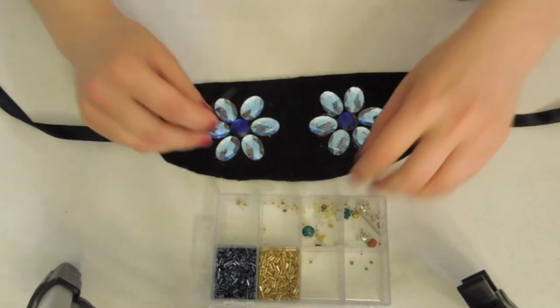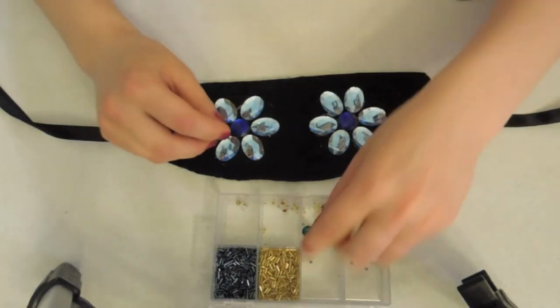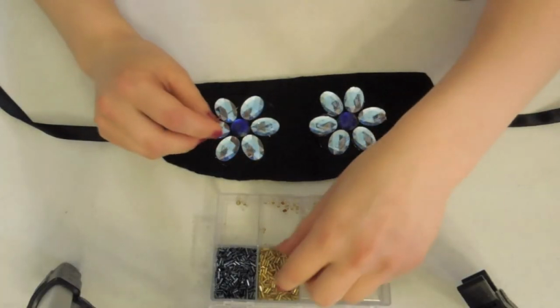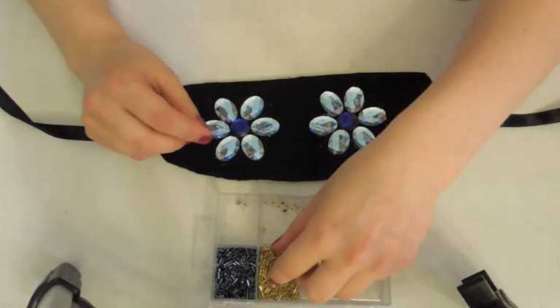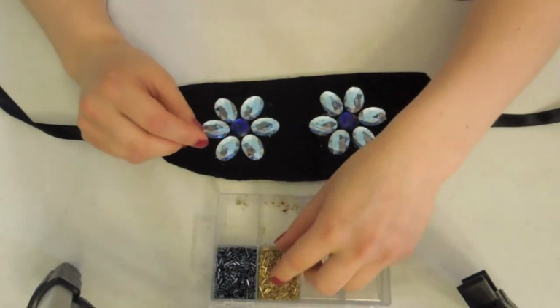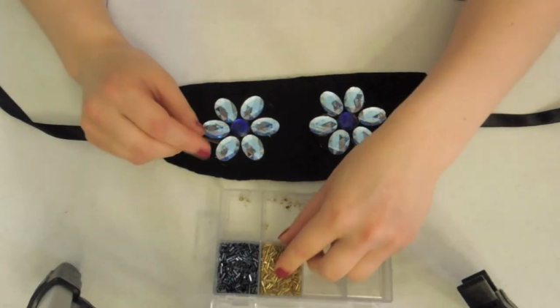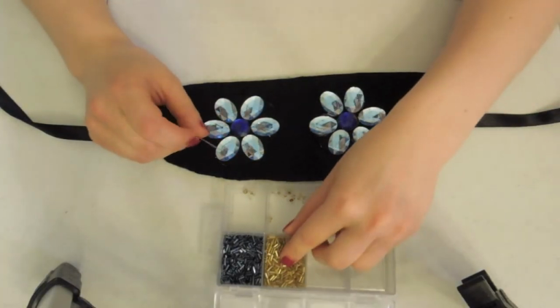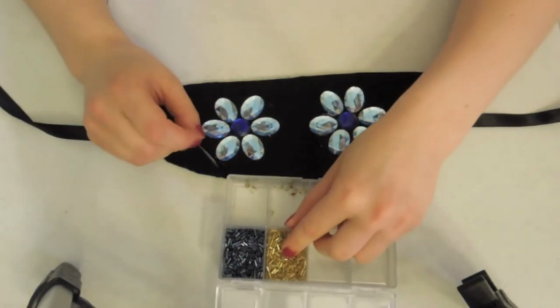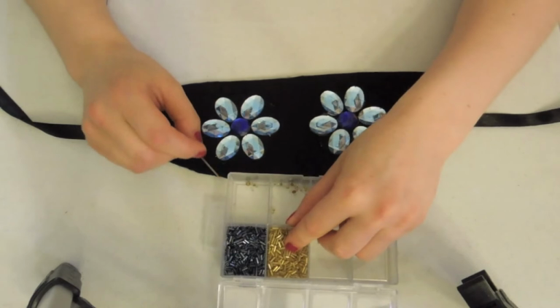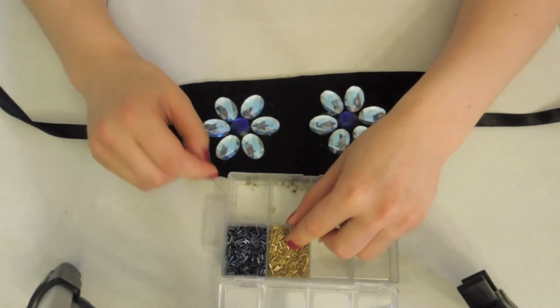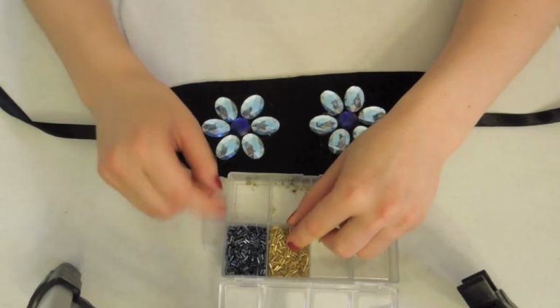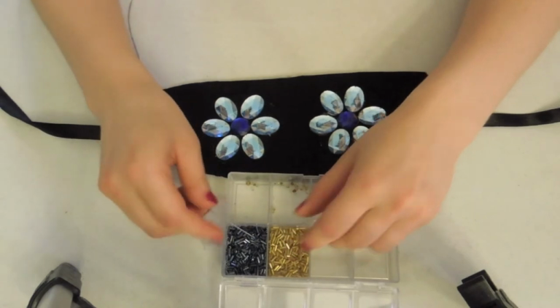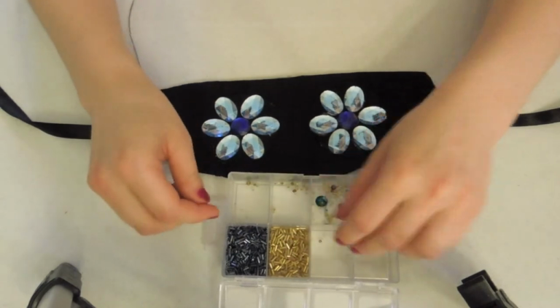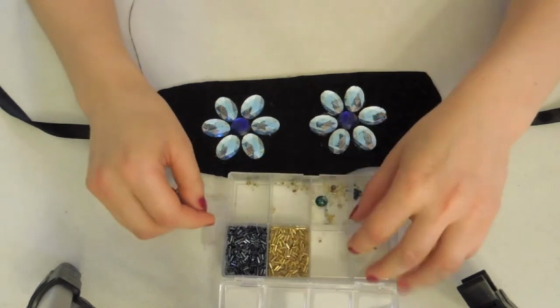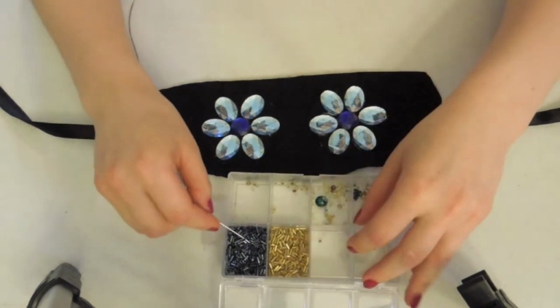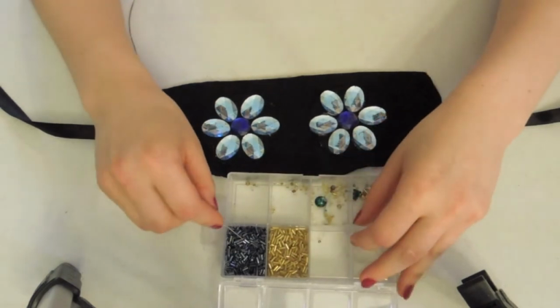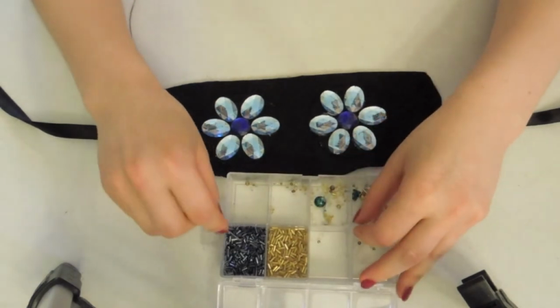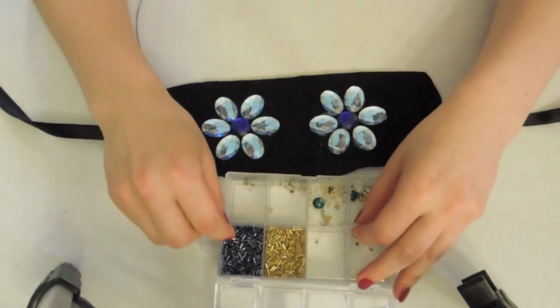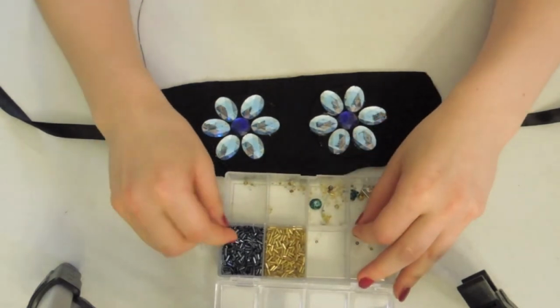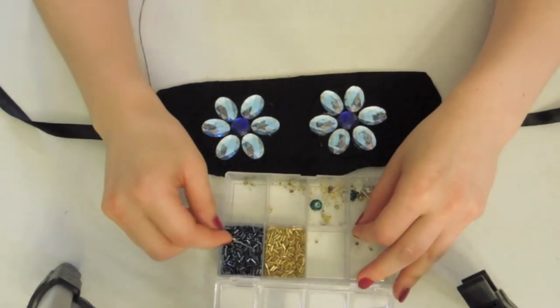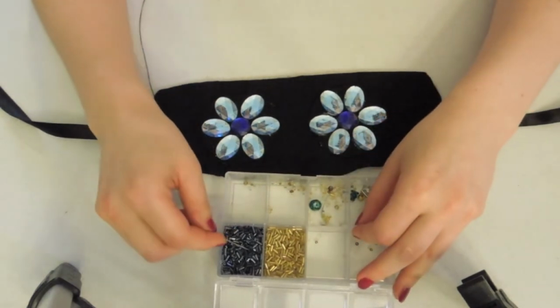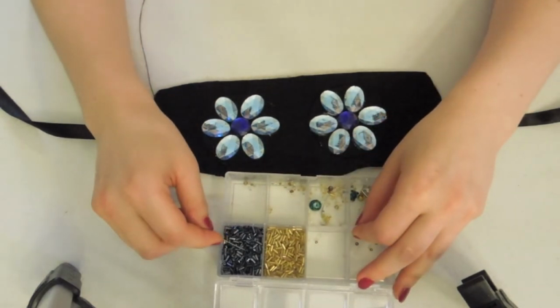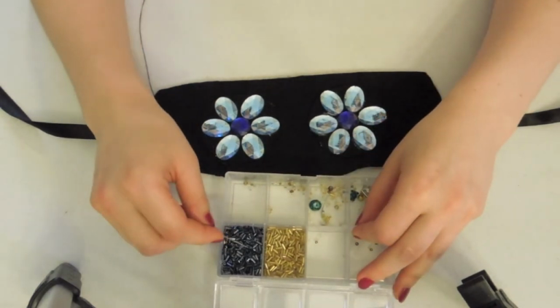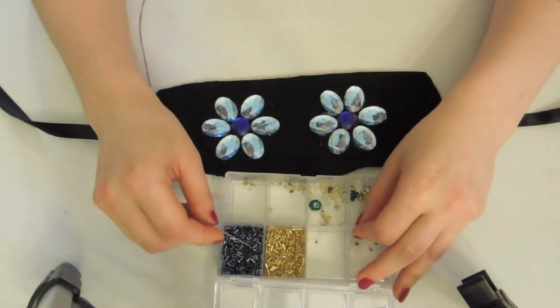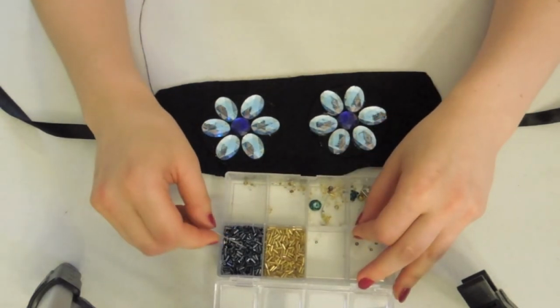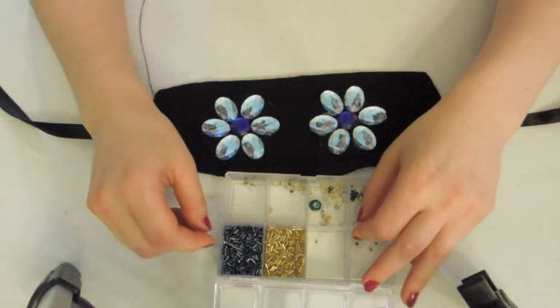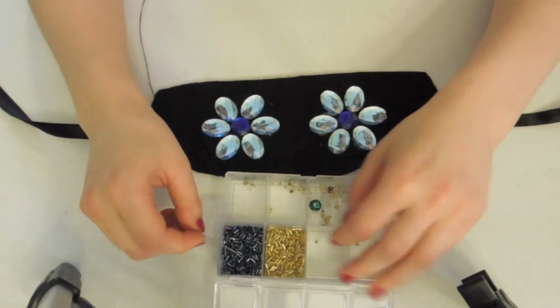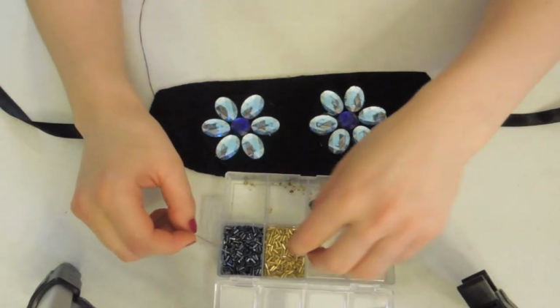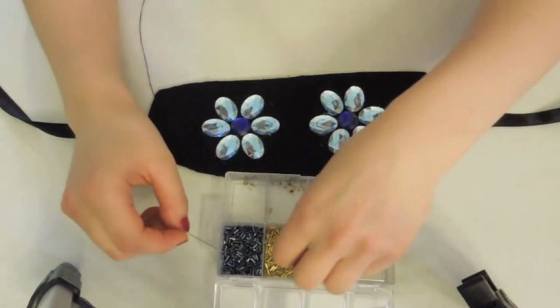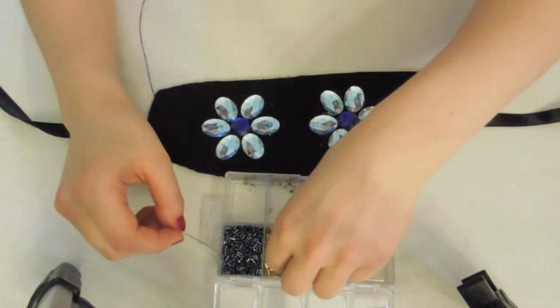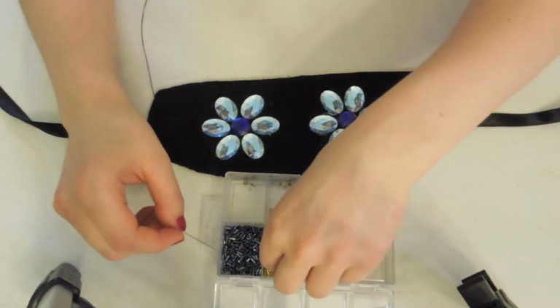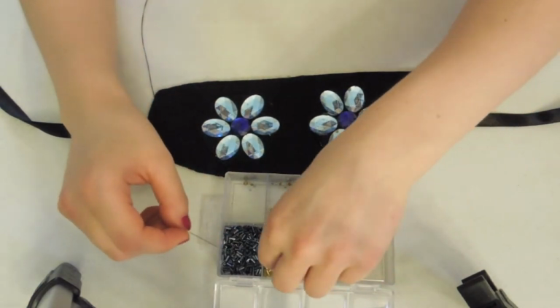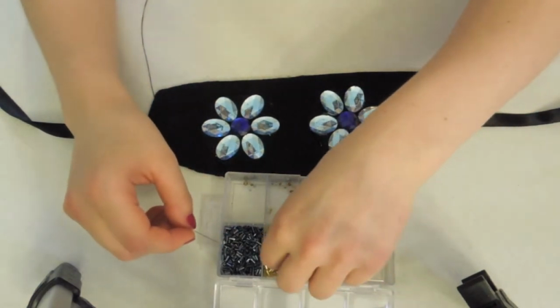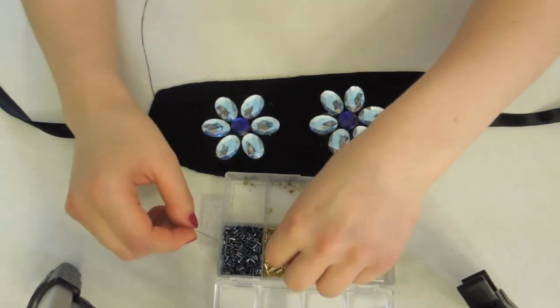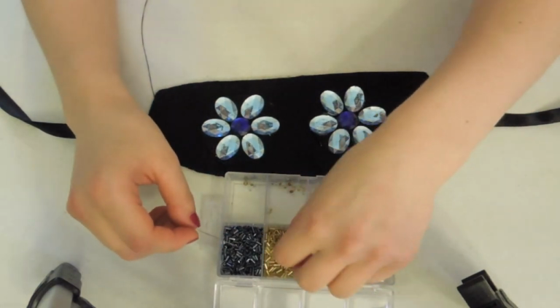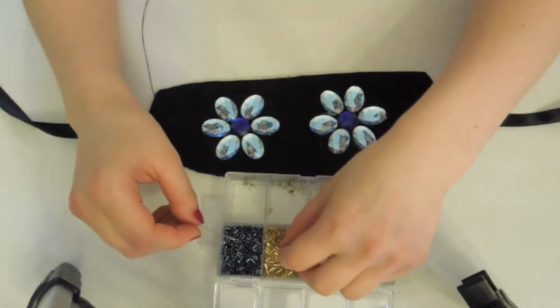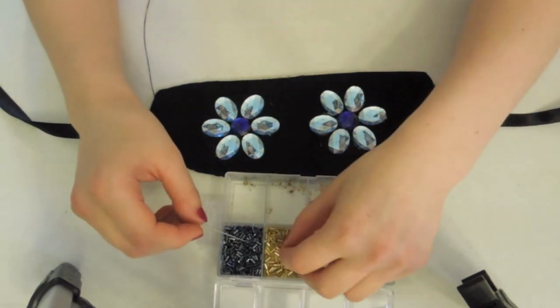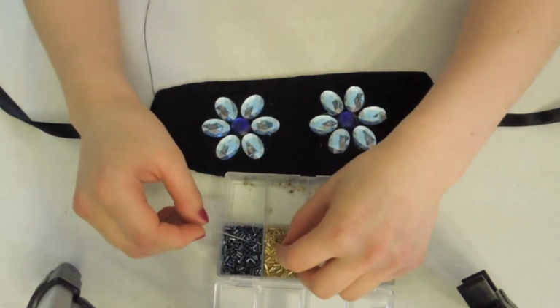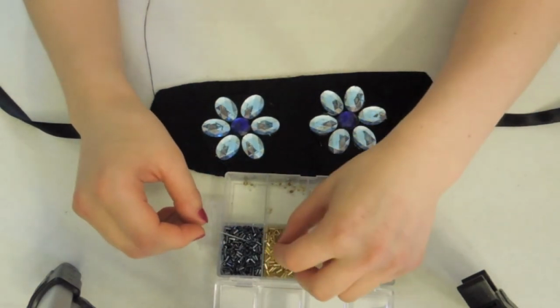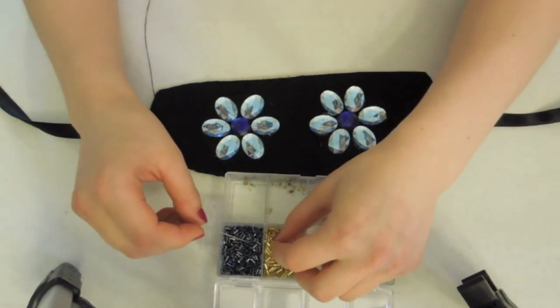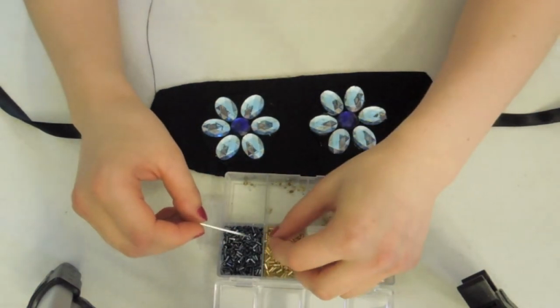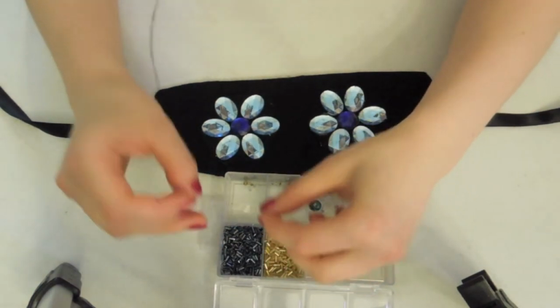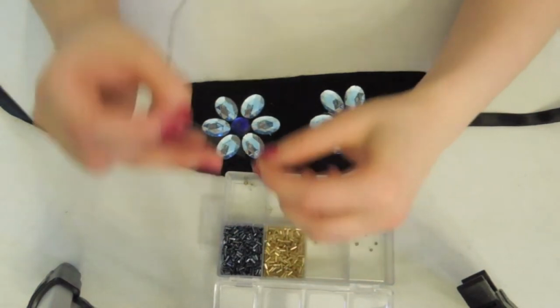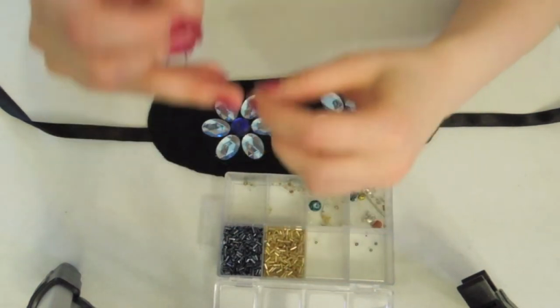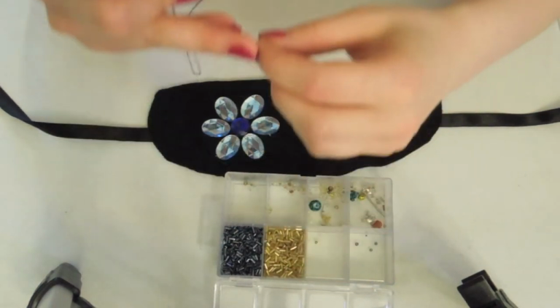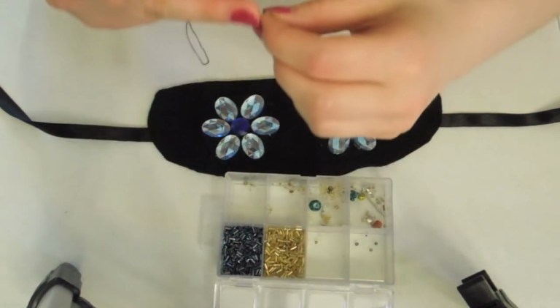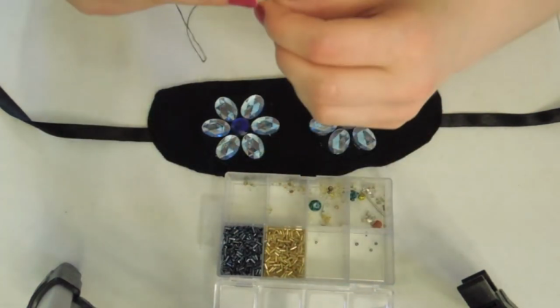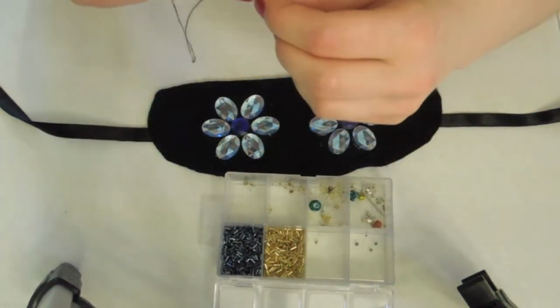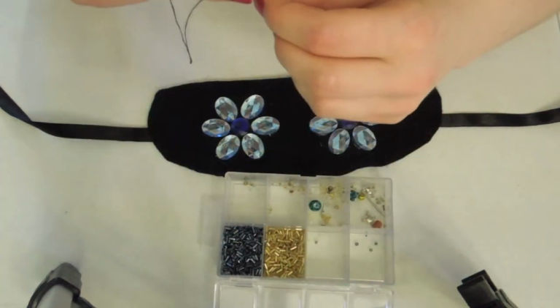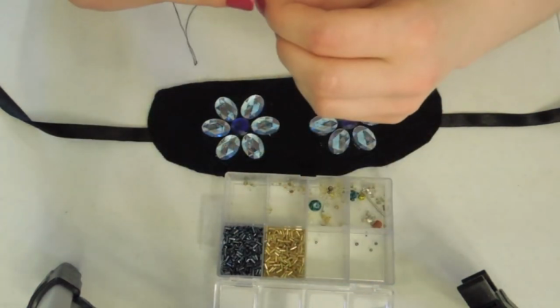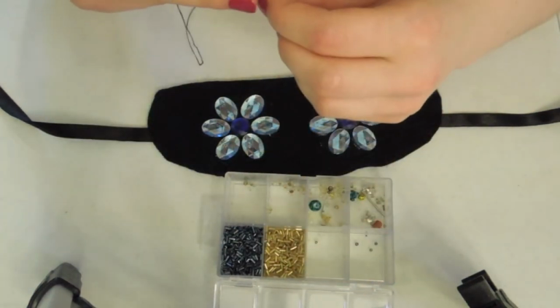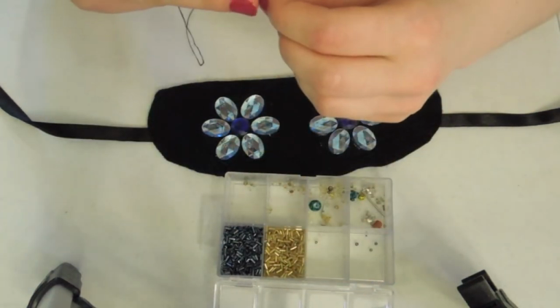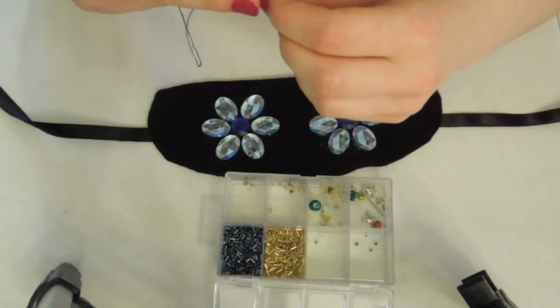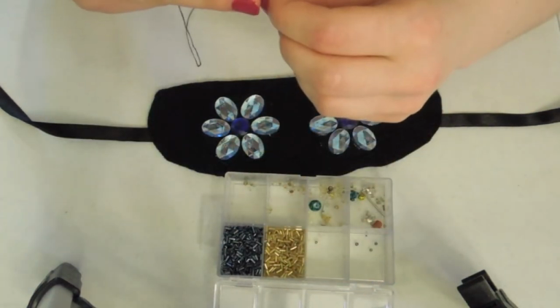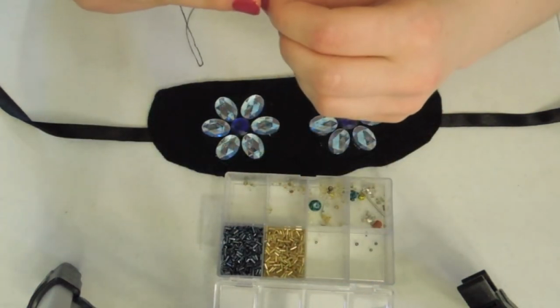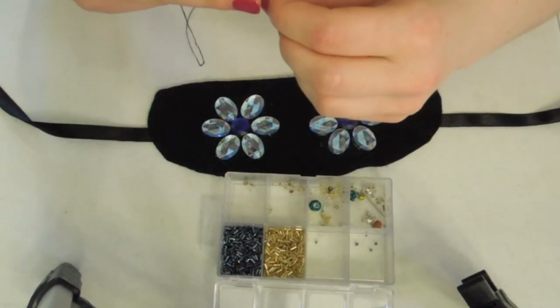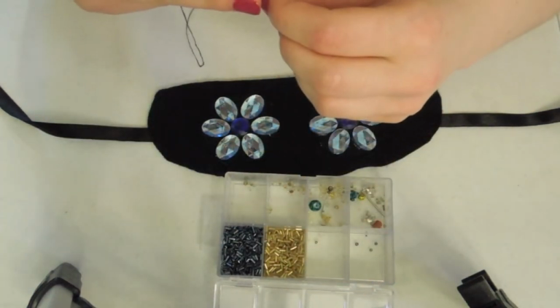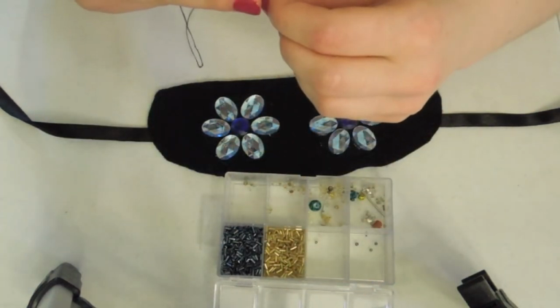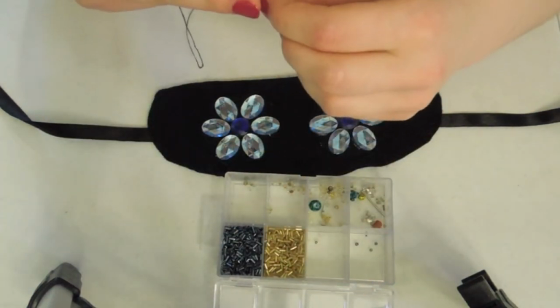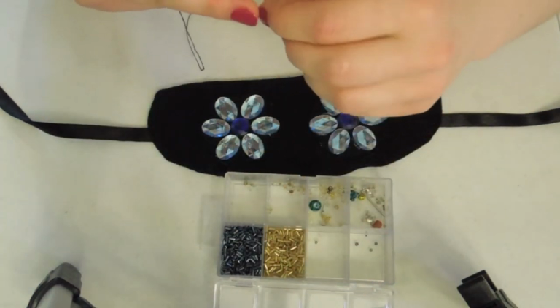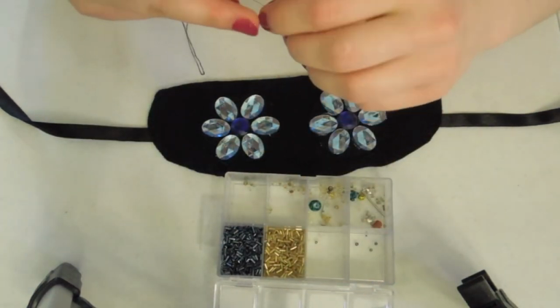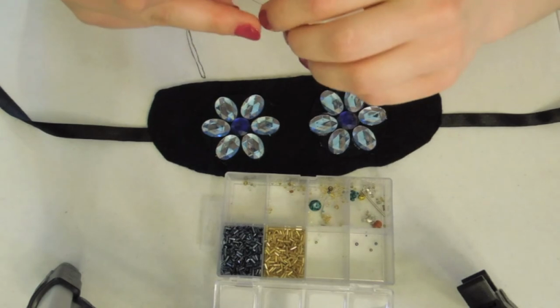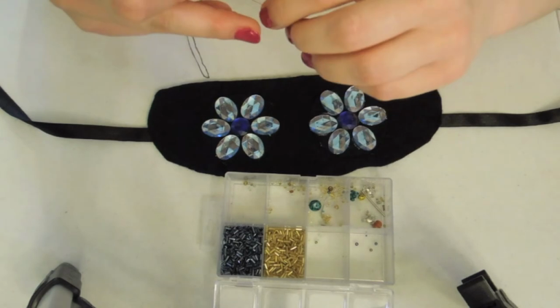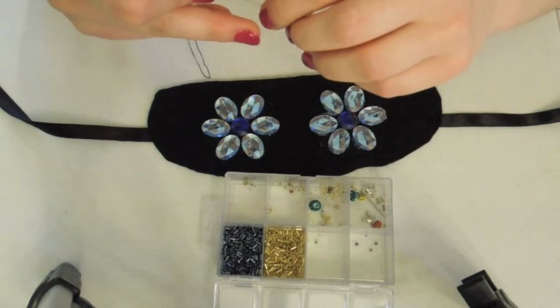We'll be alternating between these navy blue beads and these gold beads. Make sure your needle can fit through the hole.